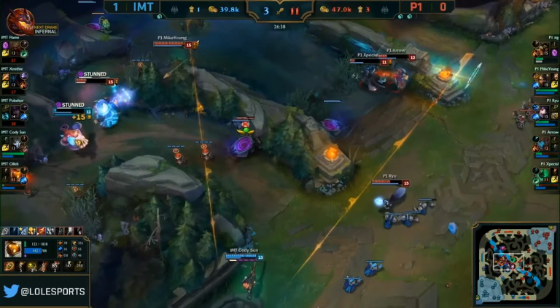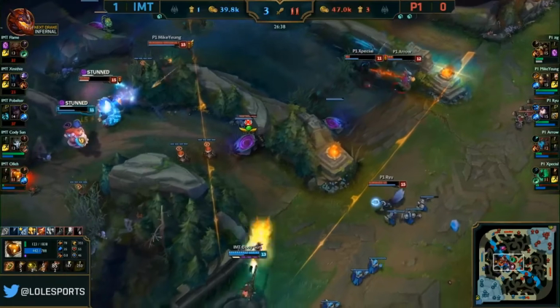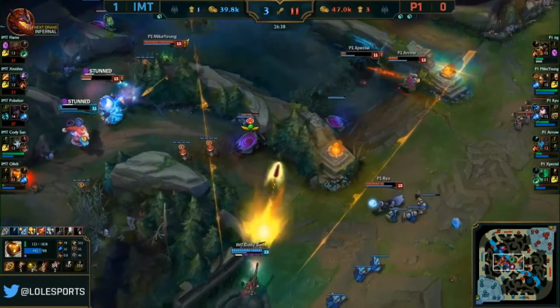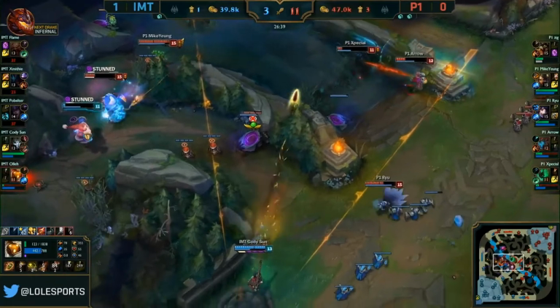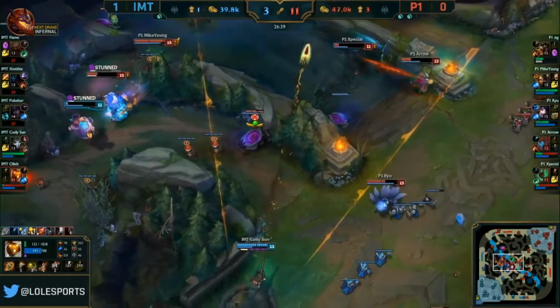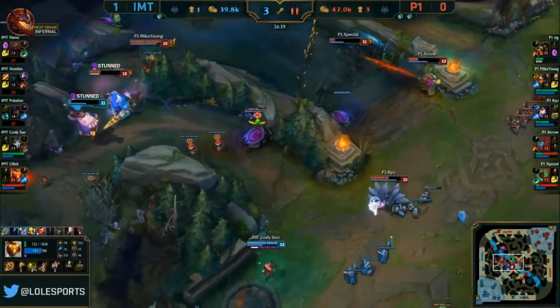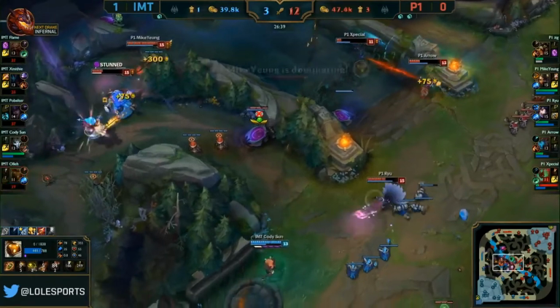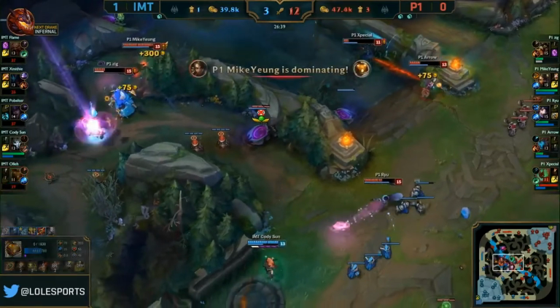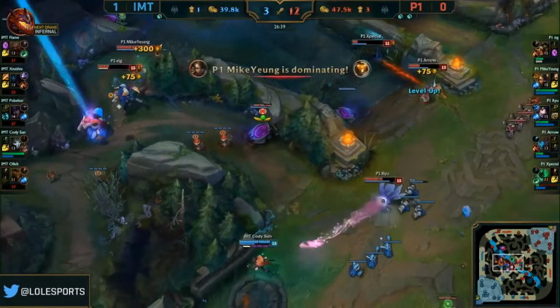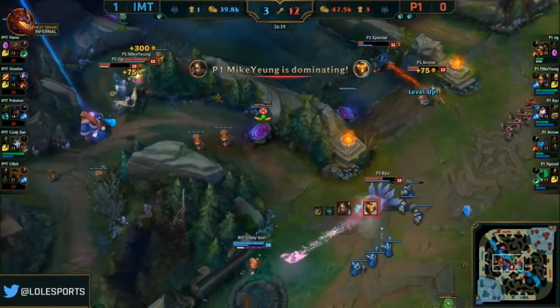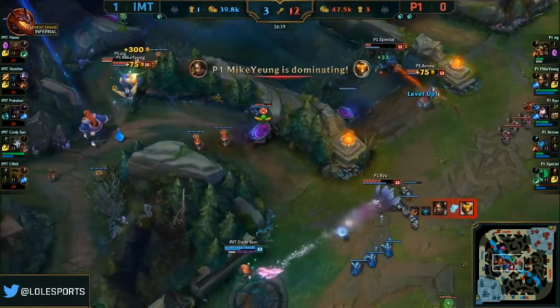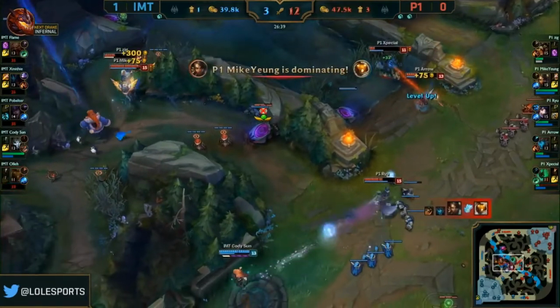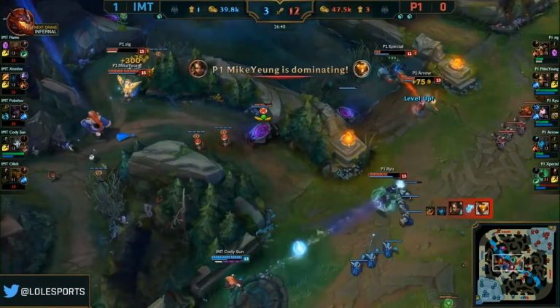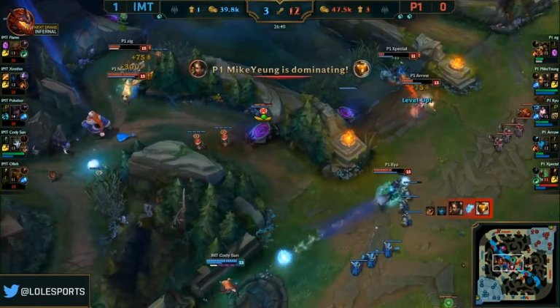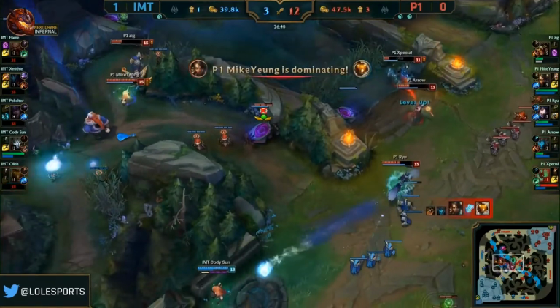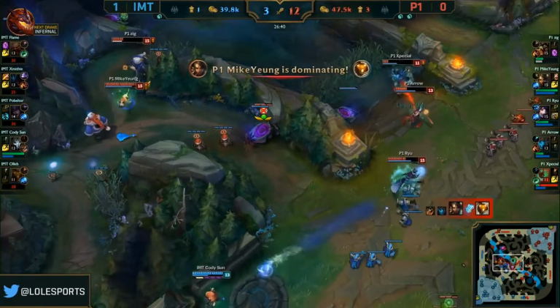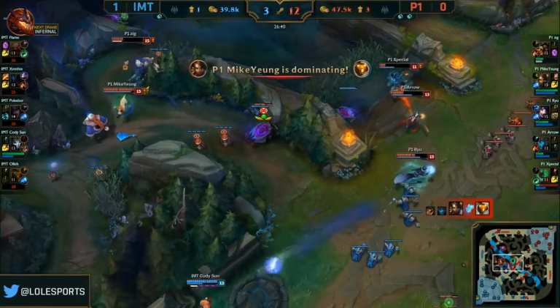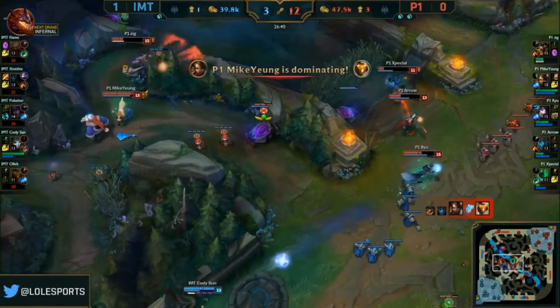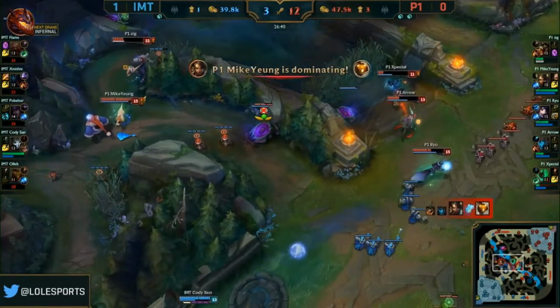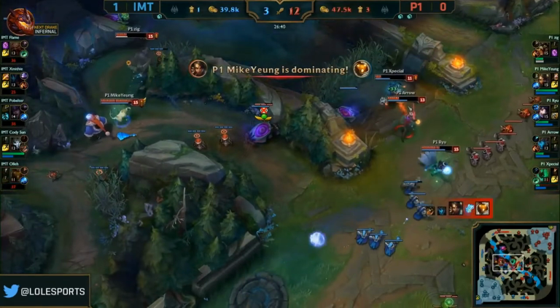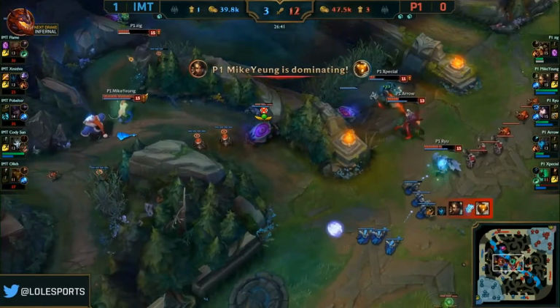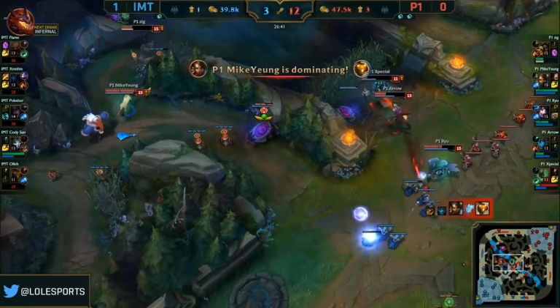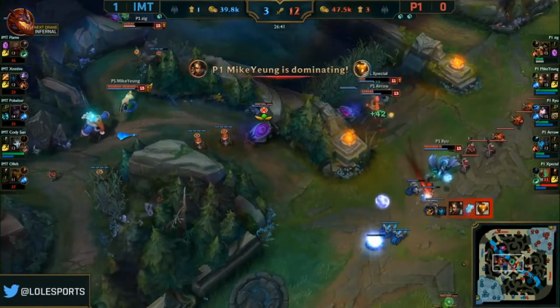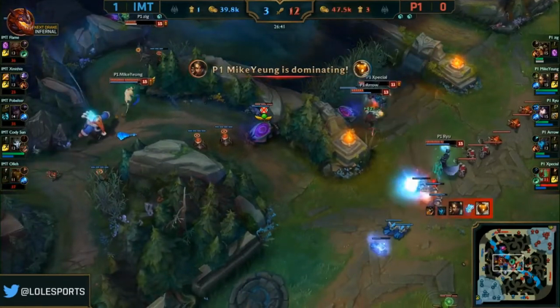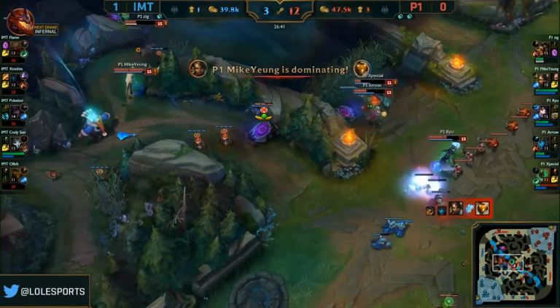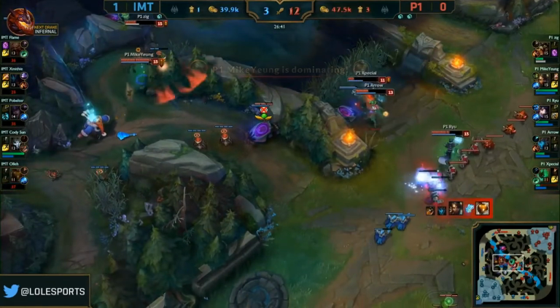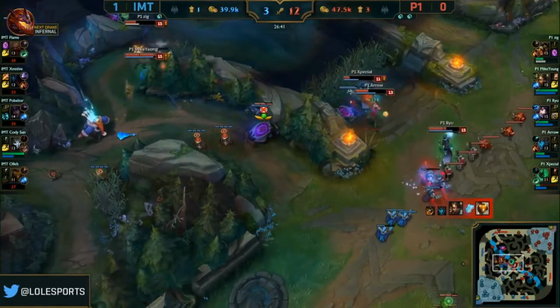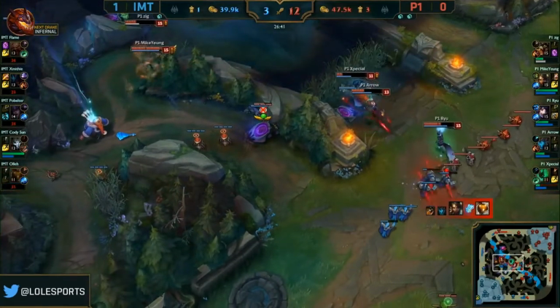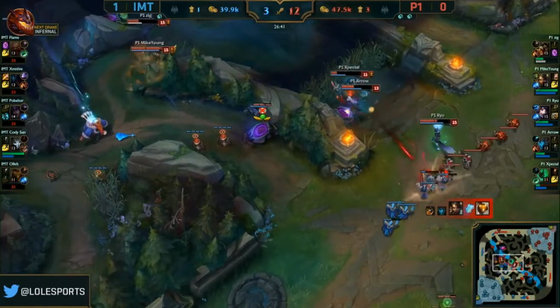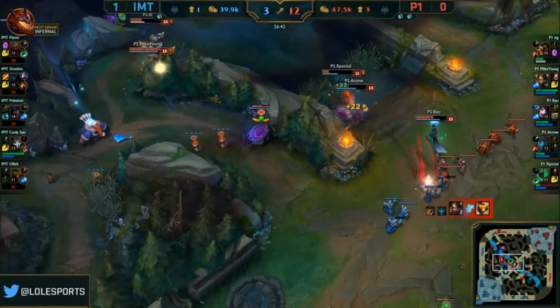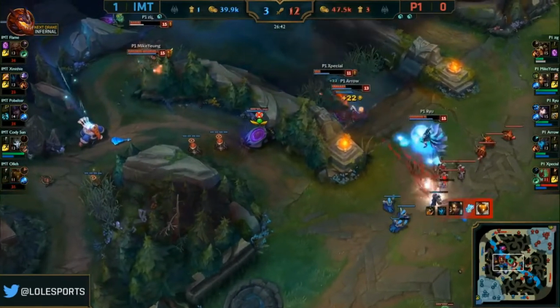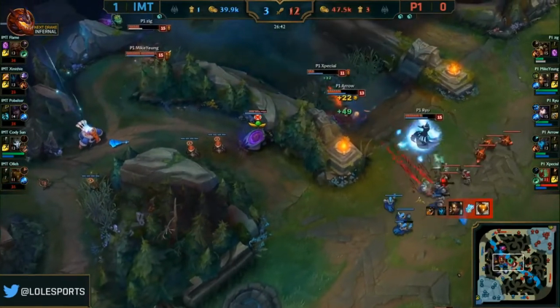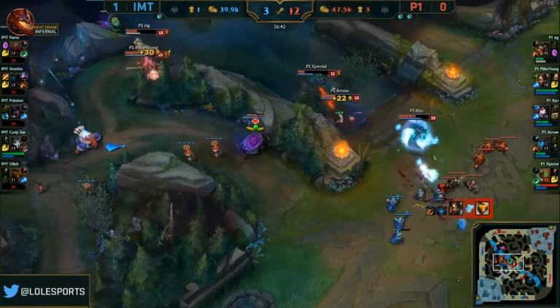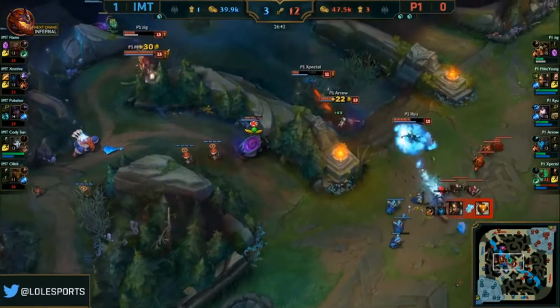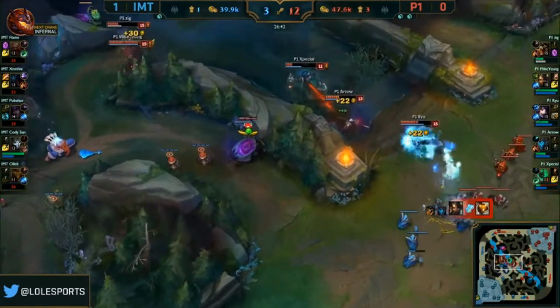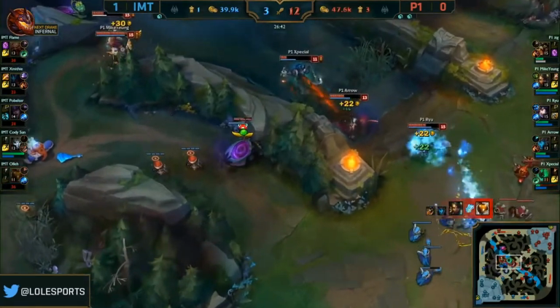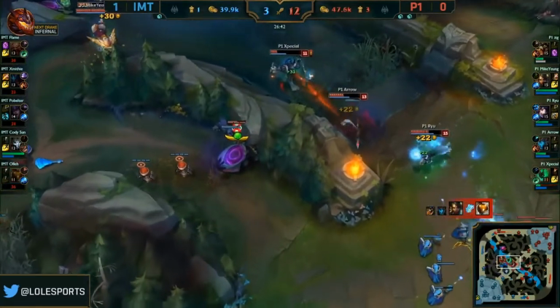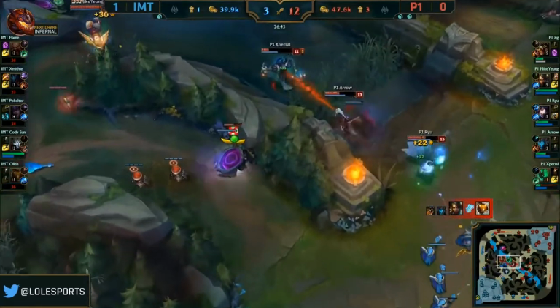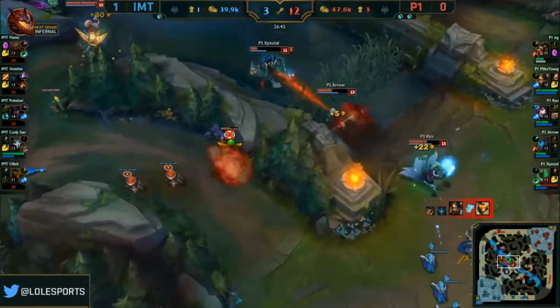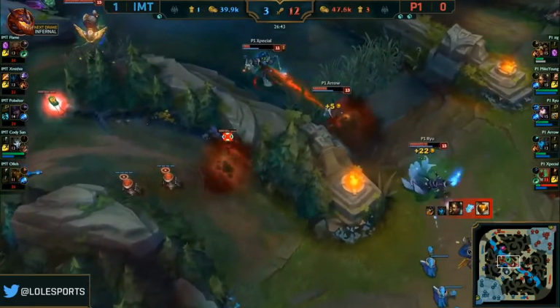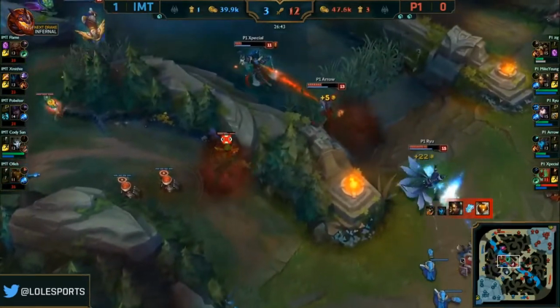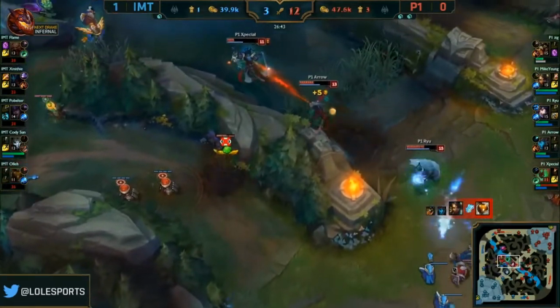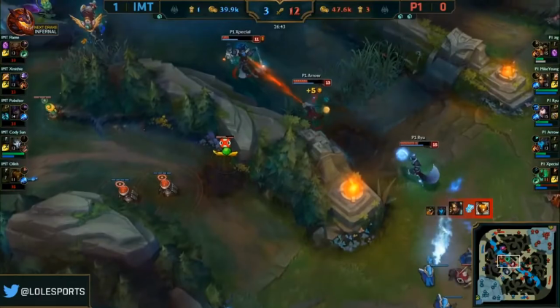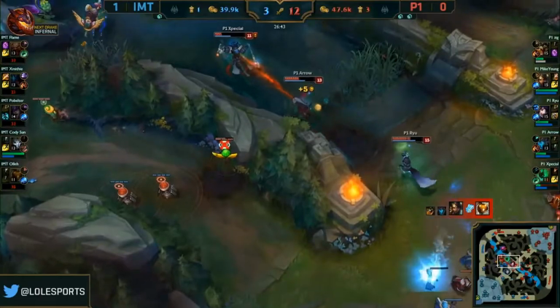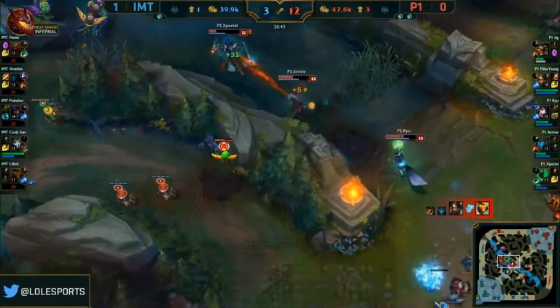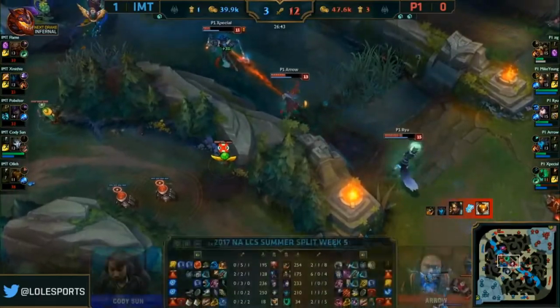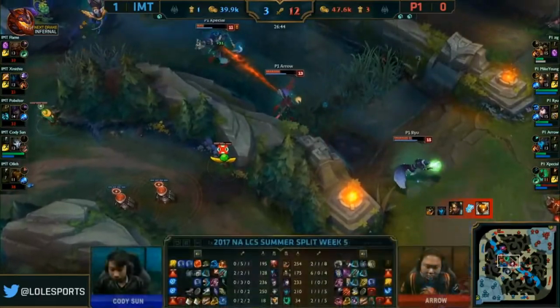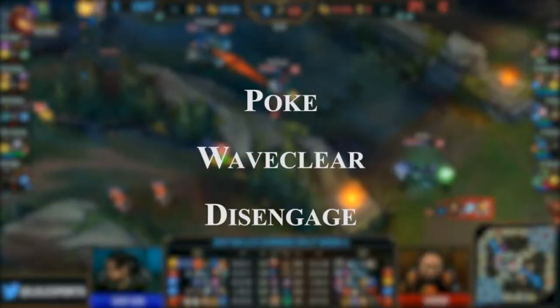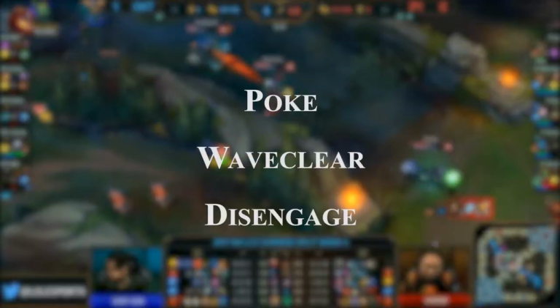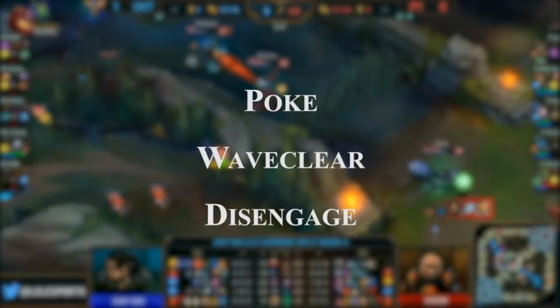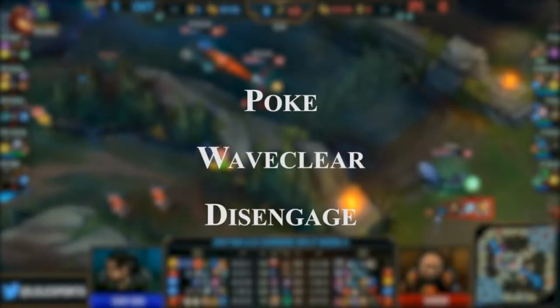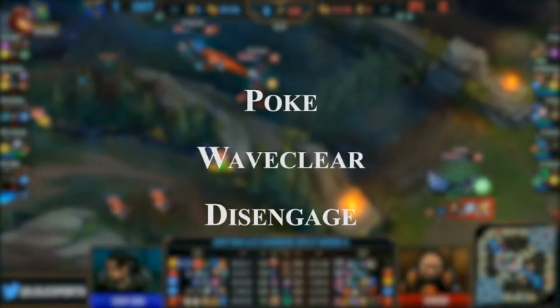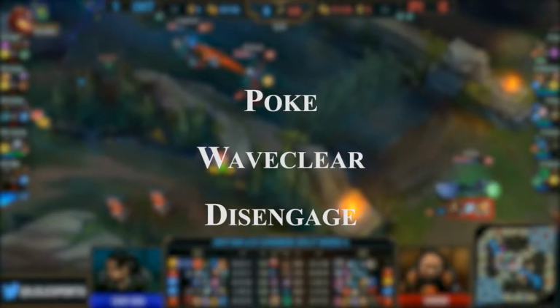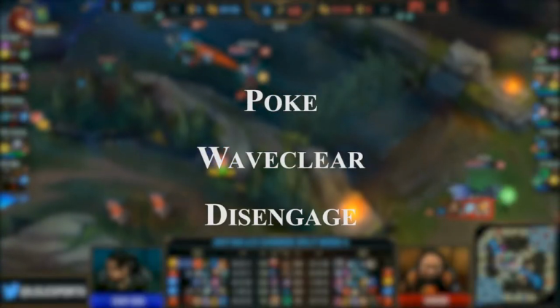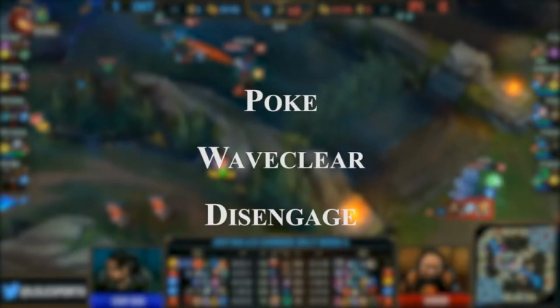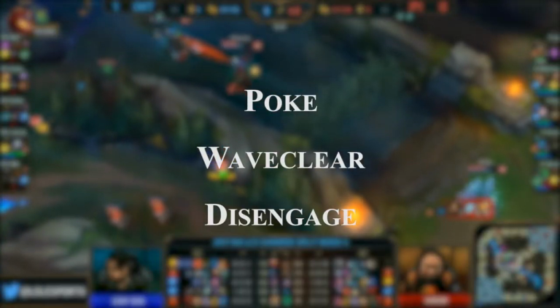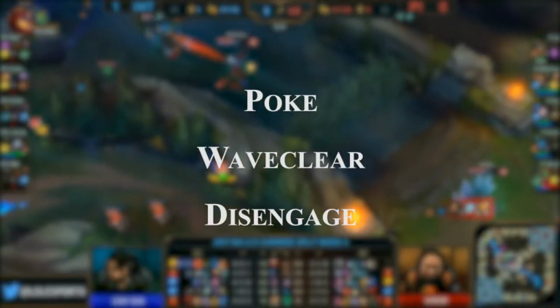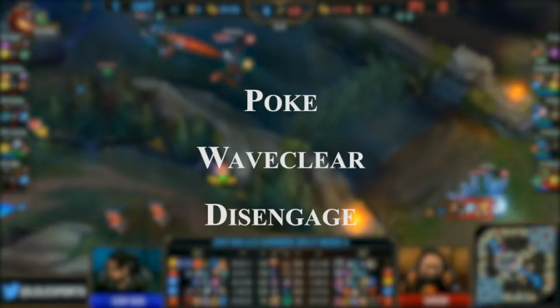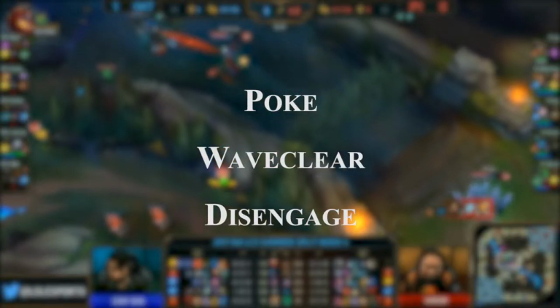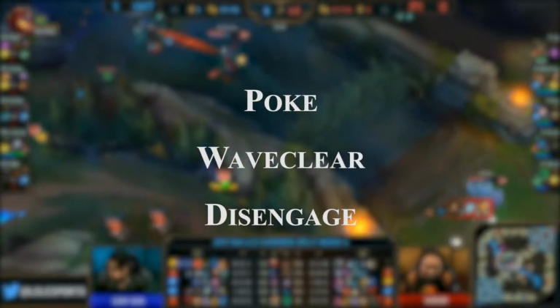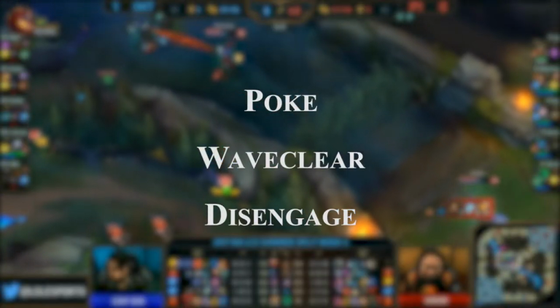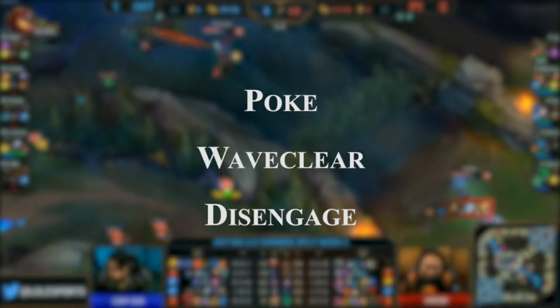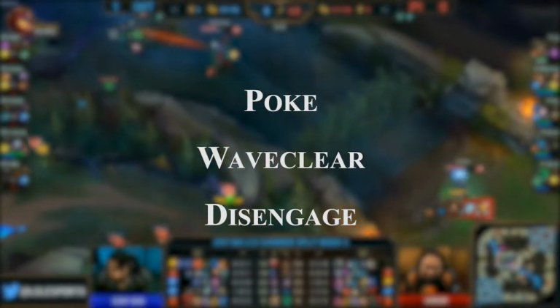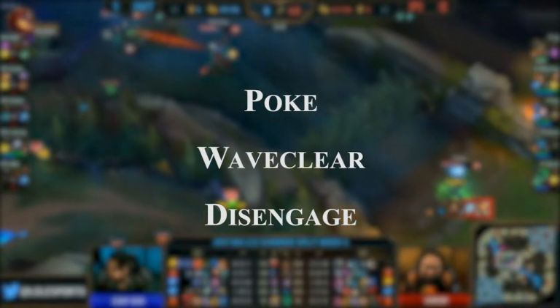In order to create a poke composition, you will want to focus on three things when you are drafting: Poke, Wave Clear, and Disengage.